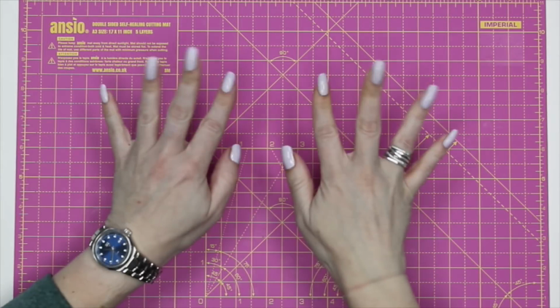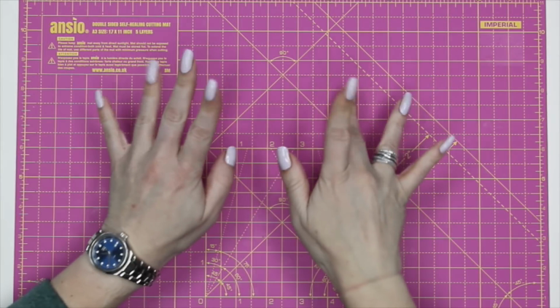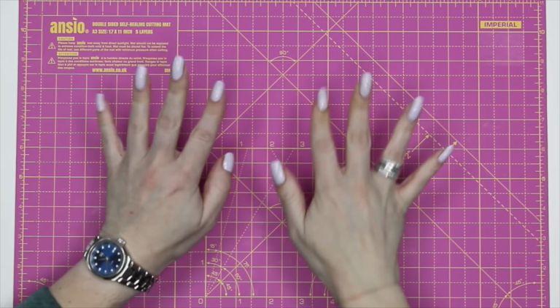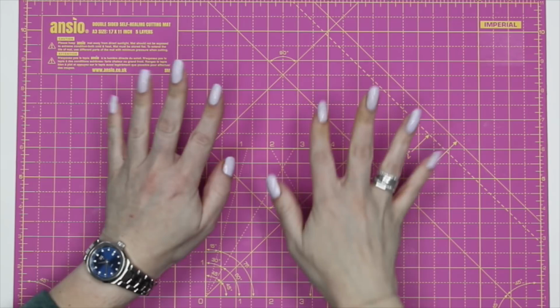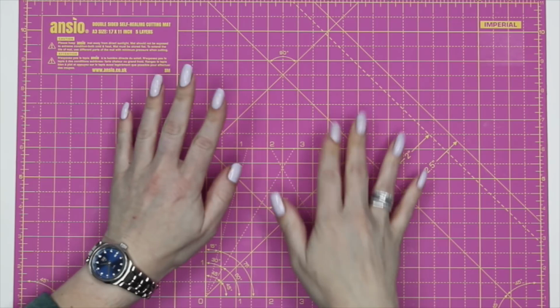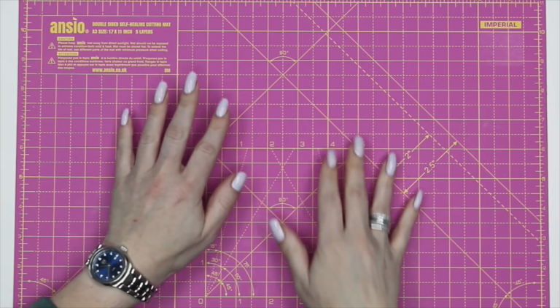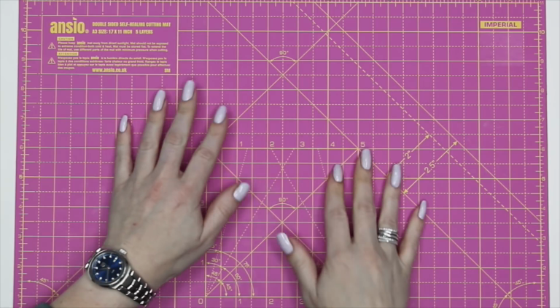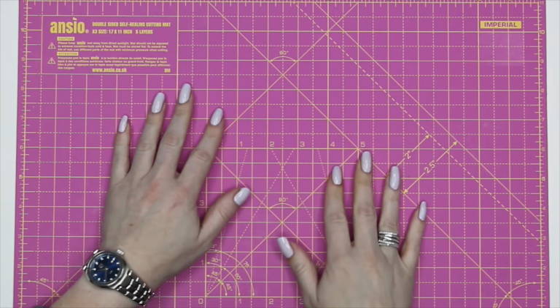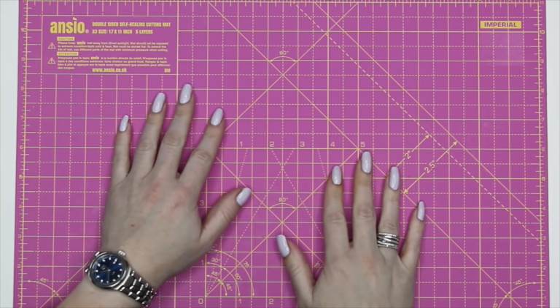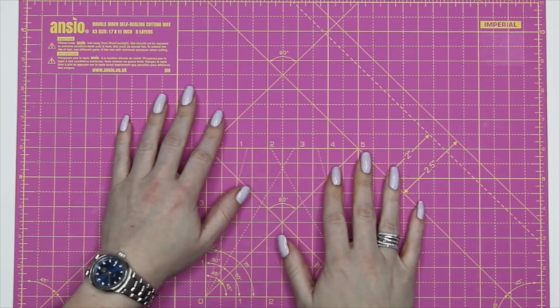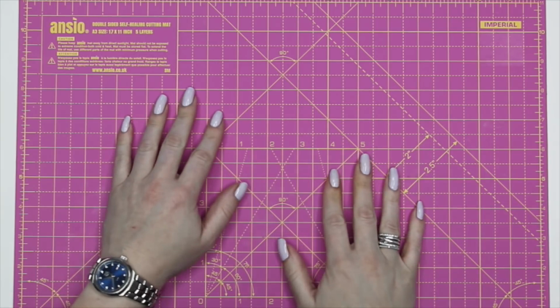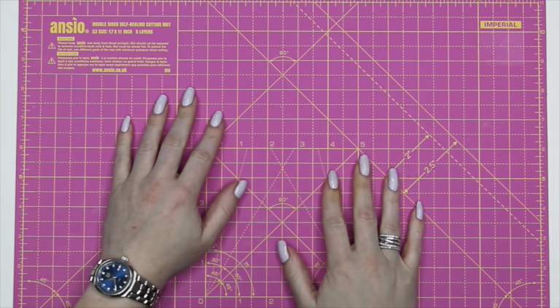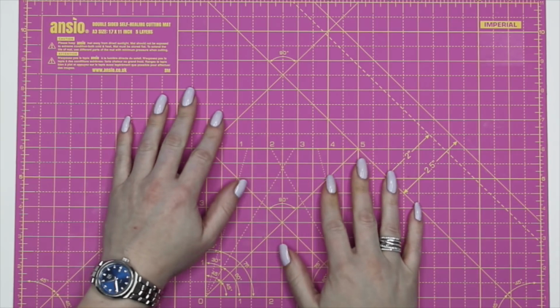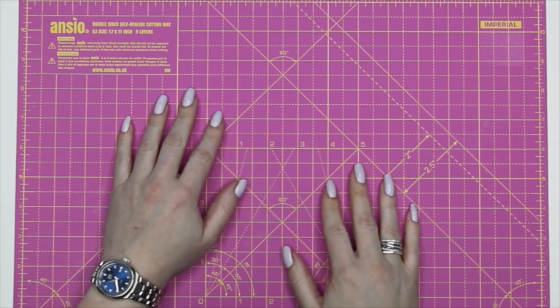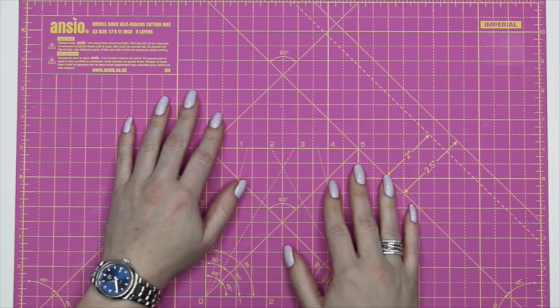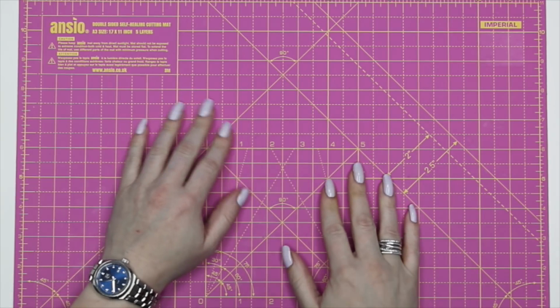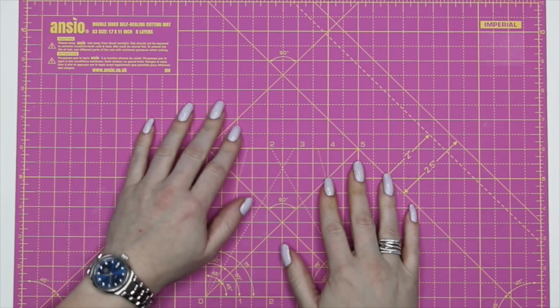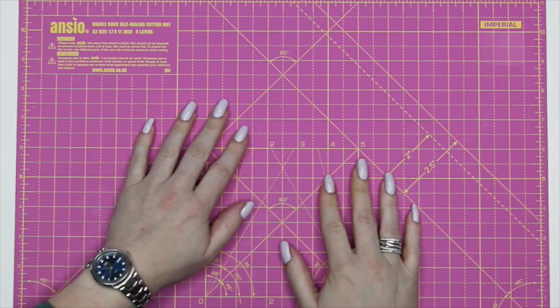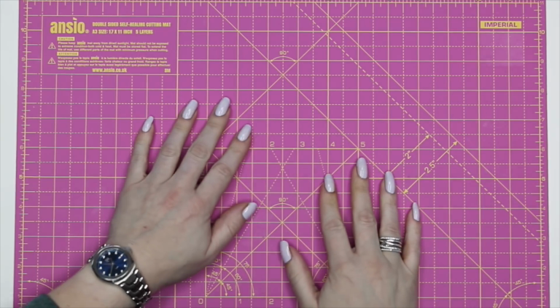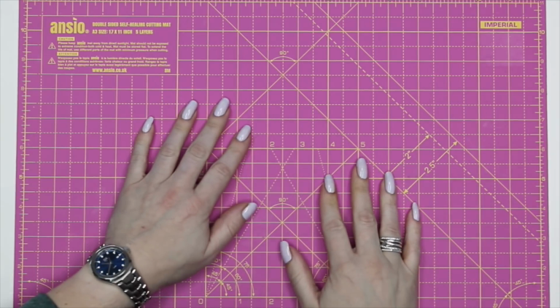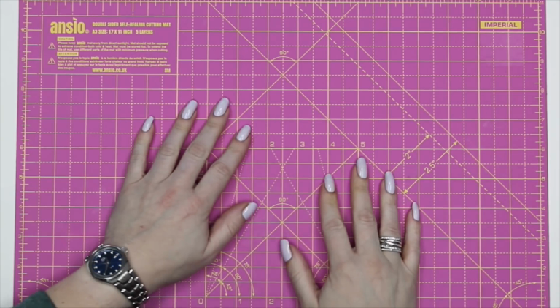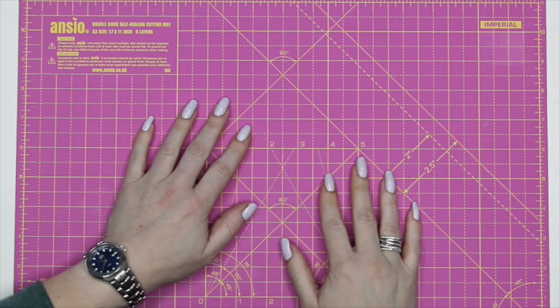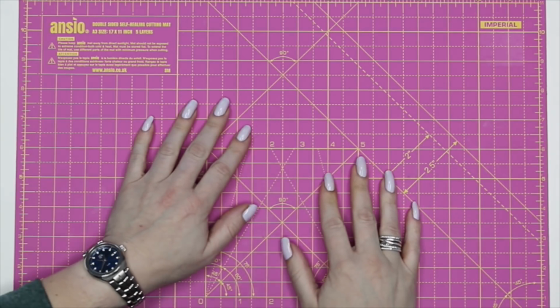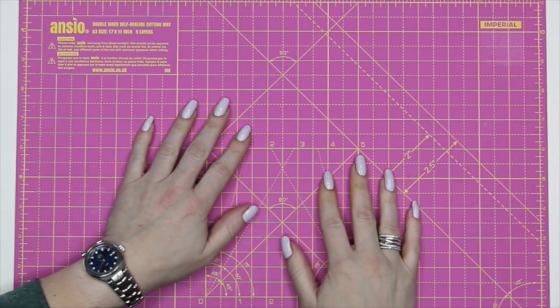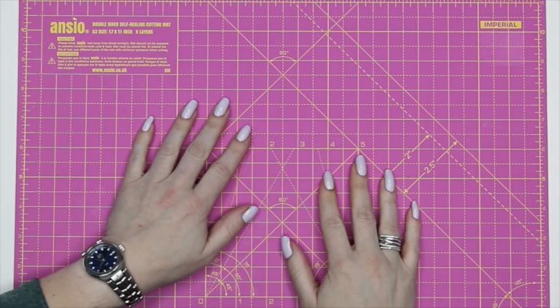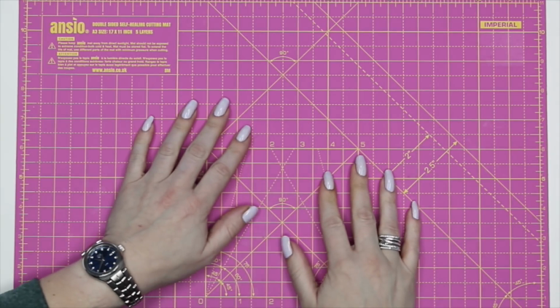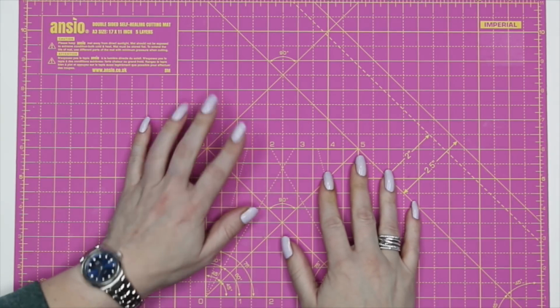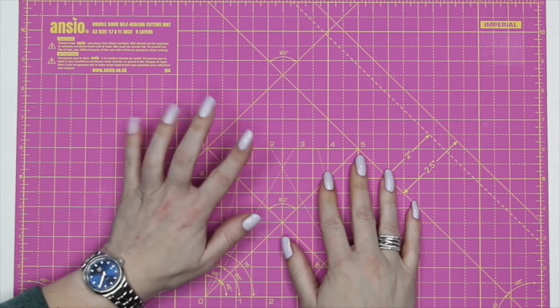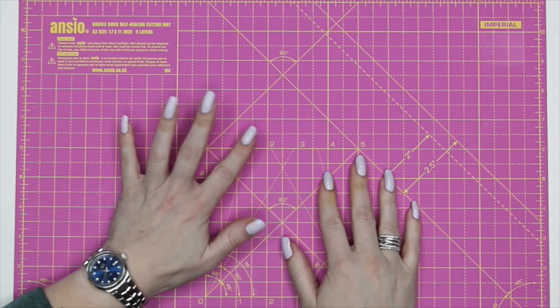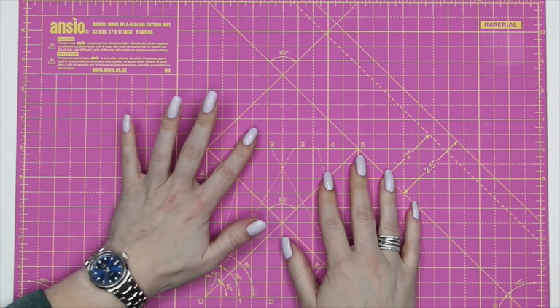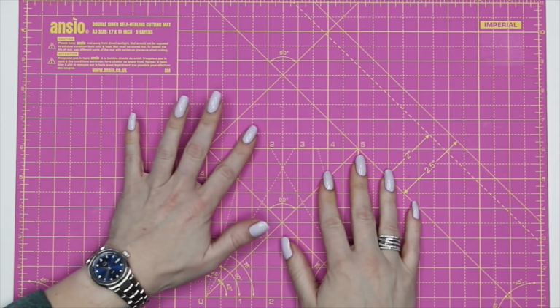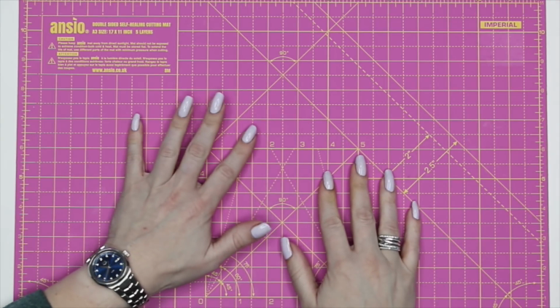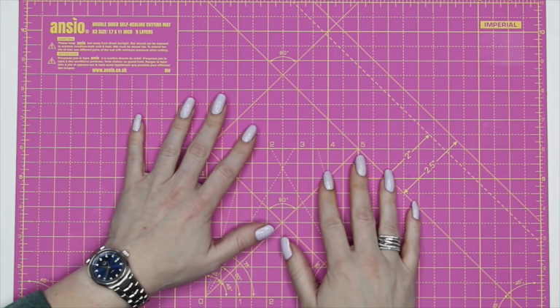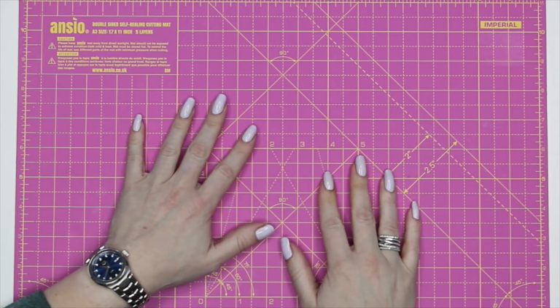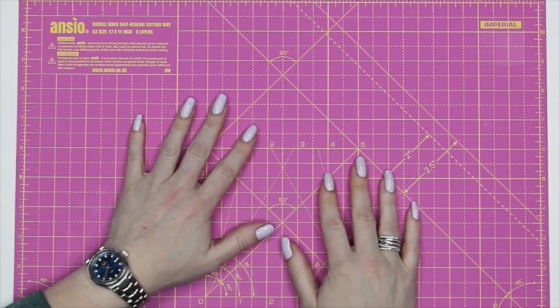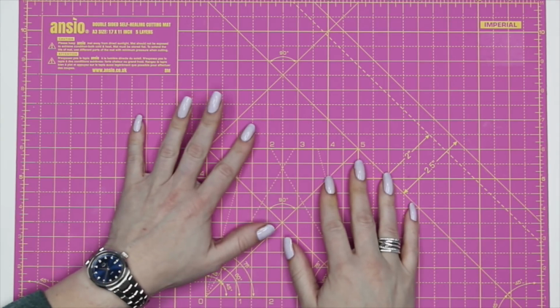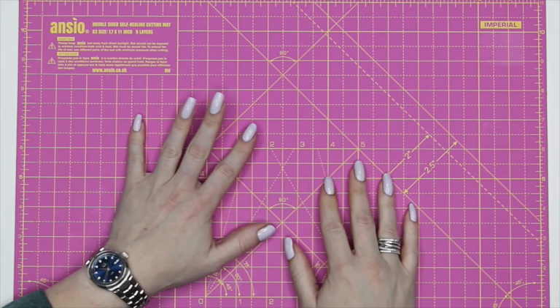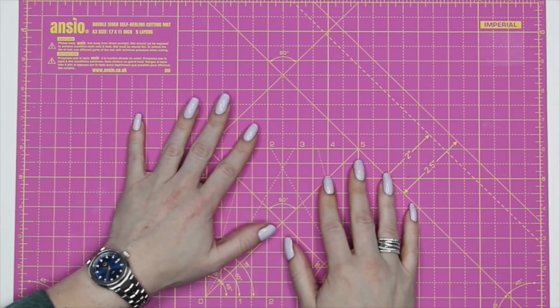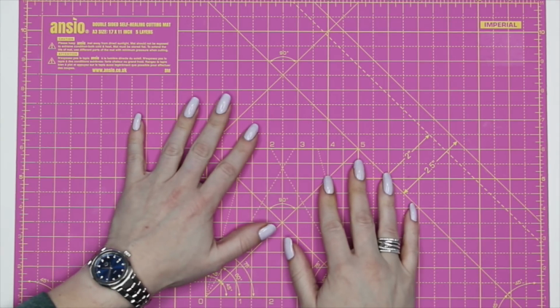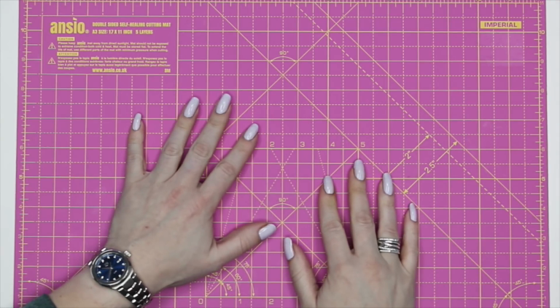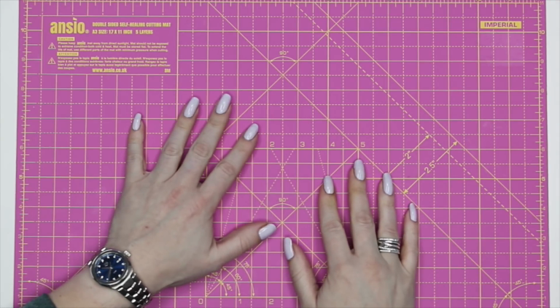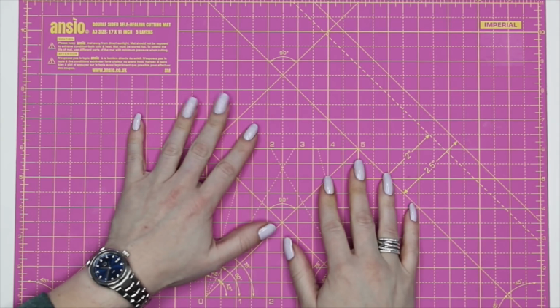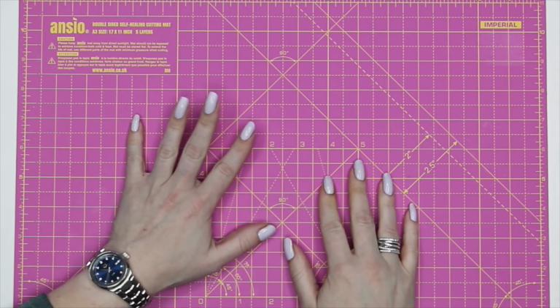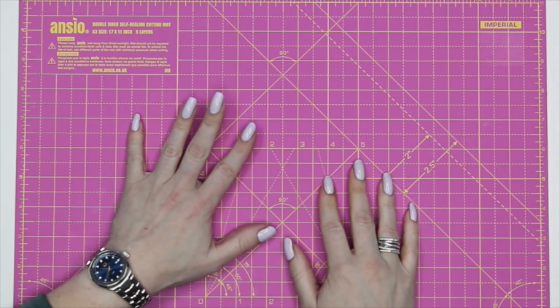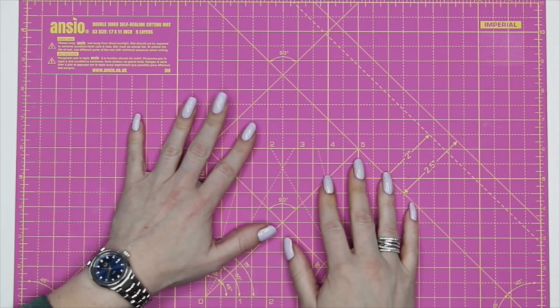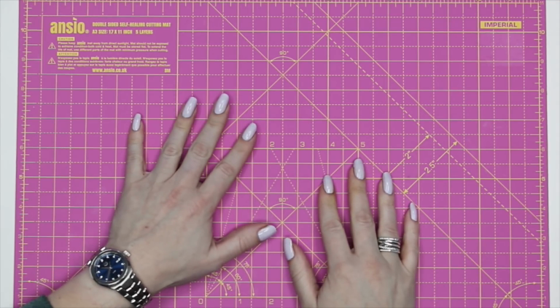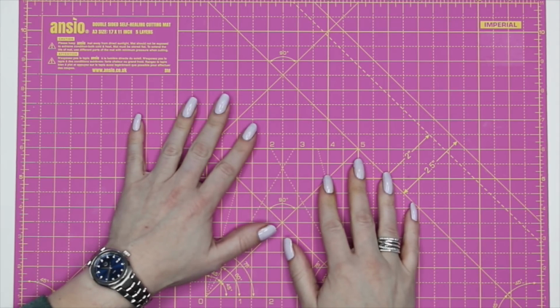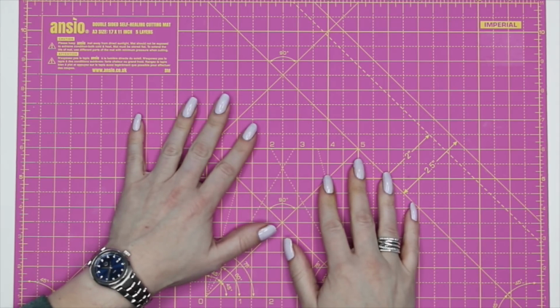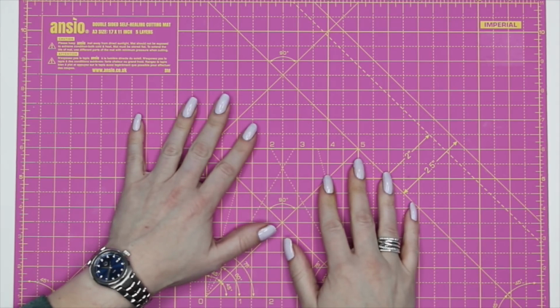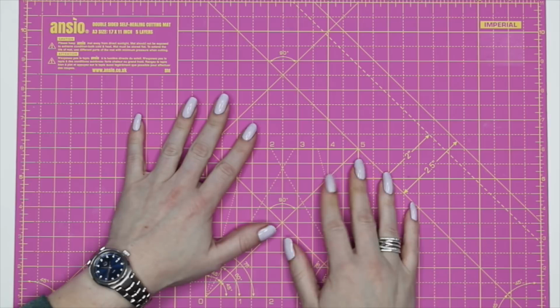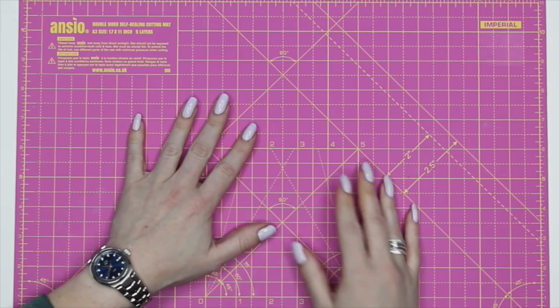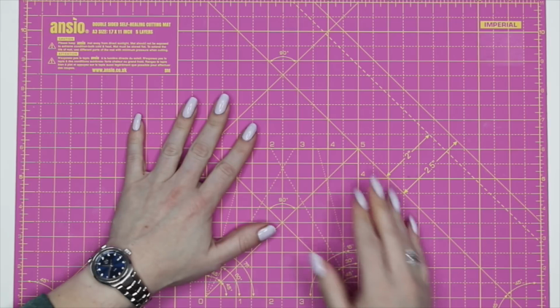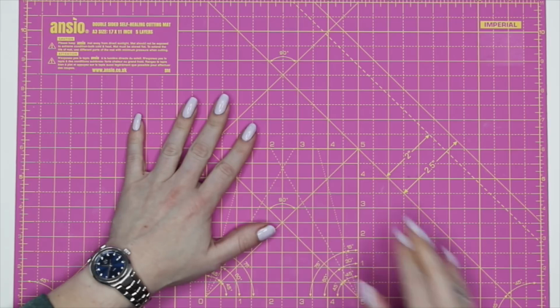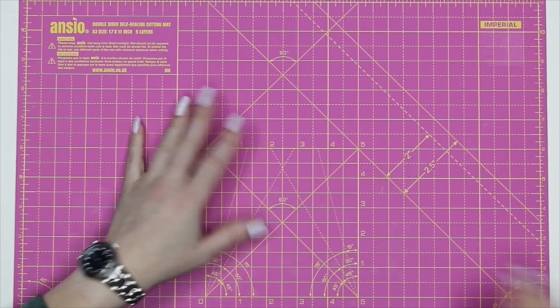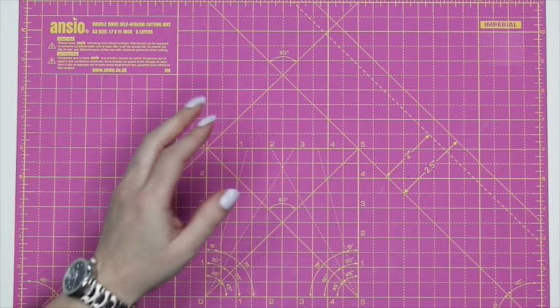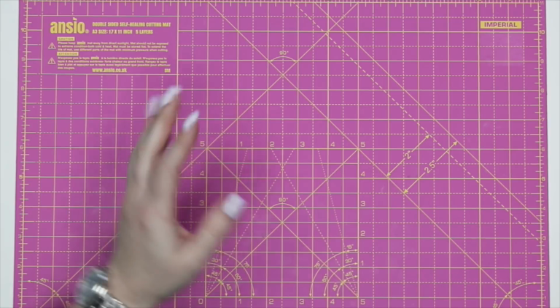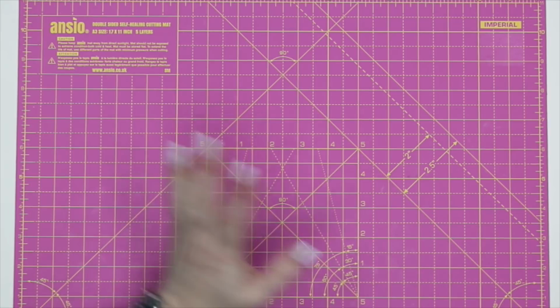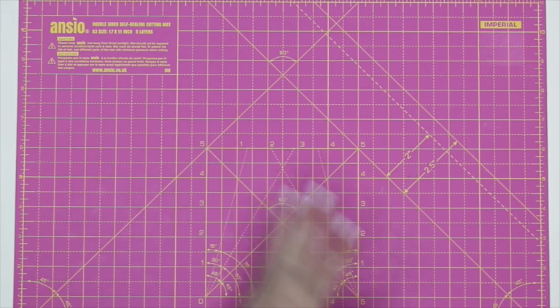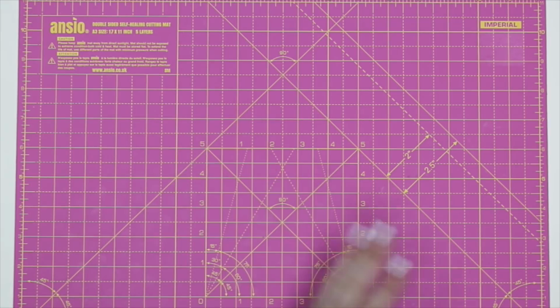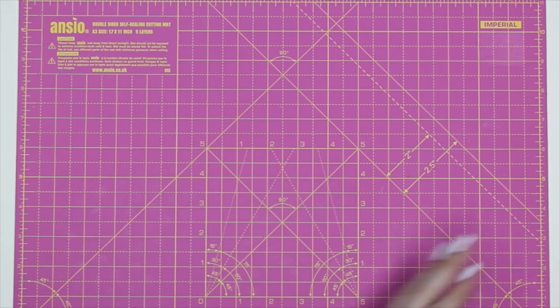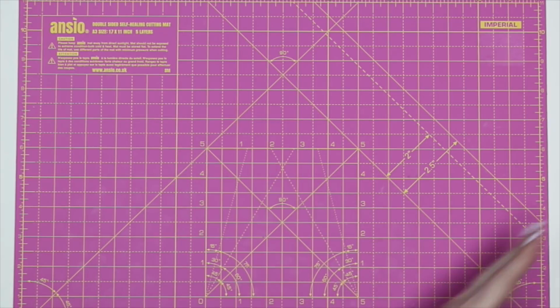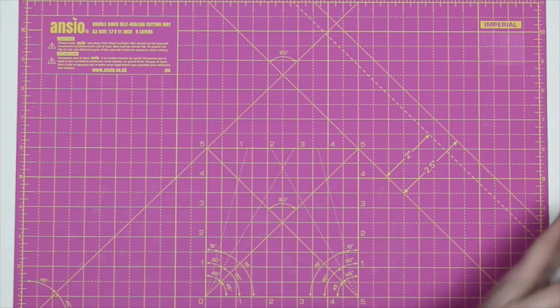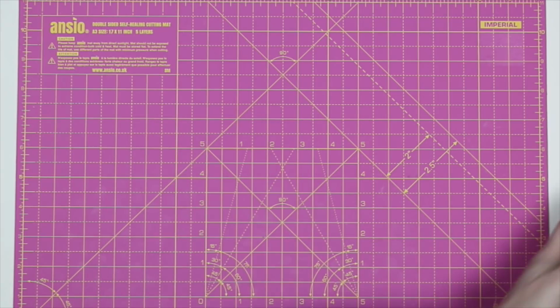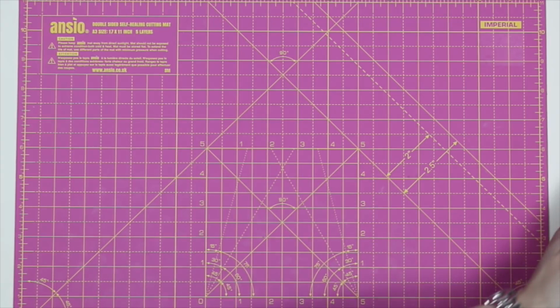Hello my lovelies, this is Lizzie from Love From Lizzie and today I'm bringing you the May 2021 Love From Lizzie card kit.